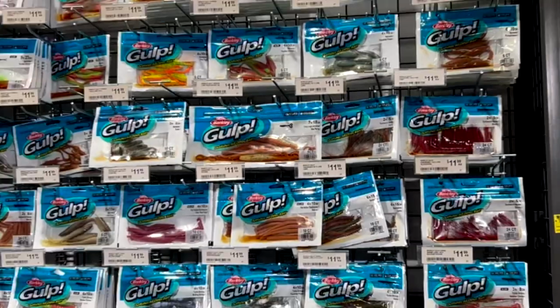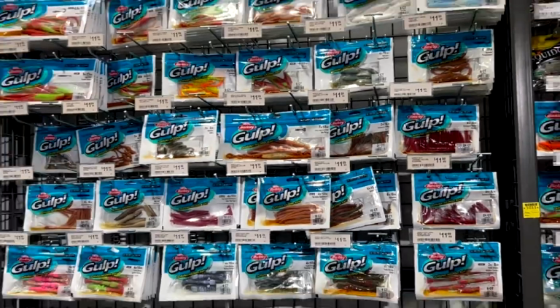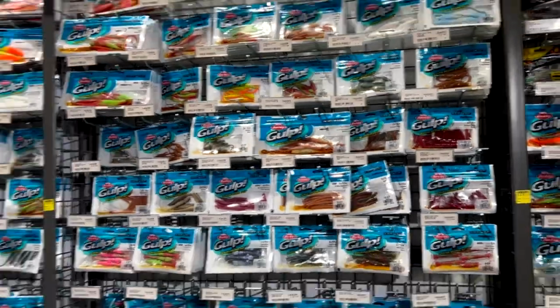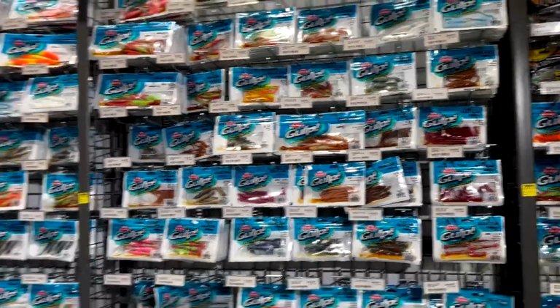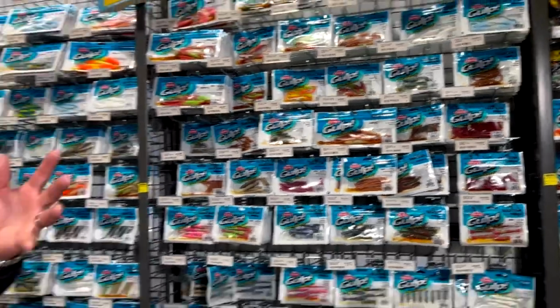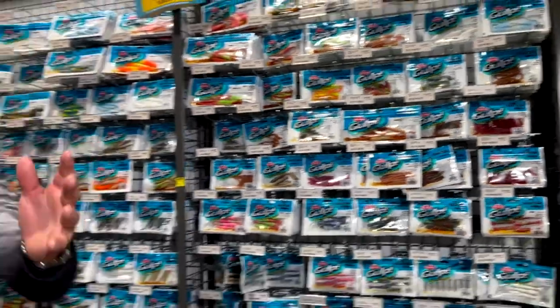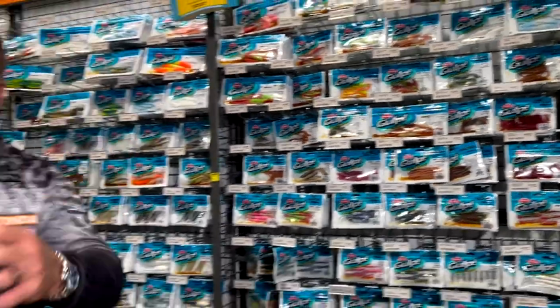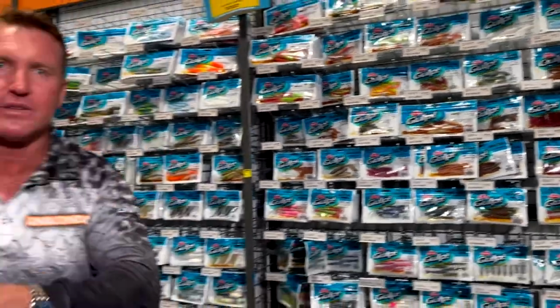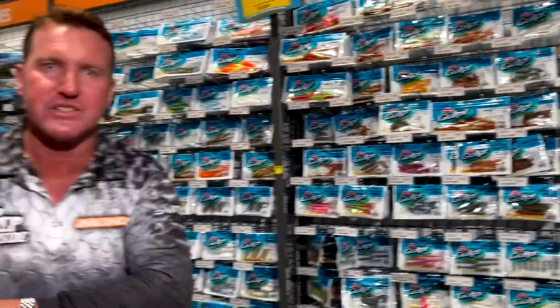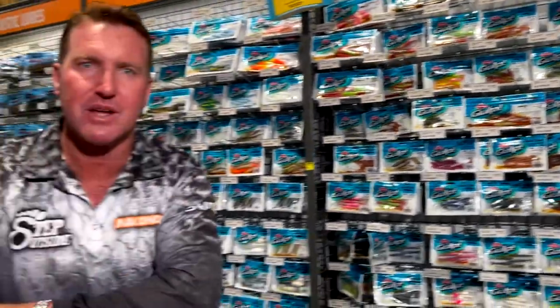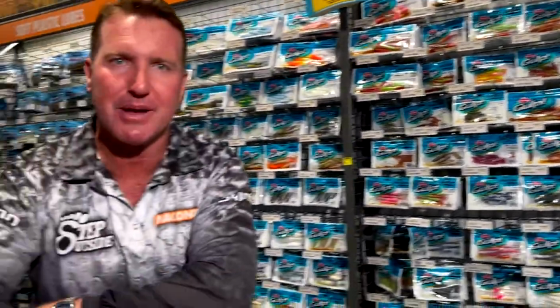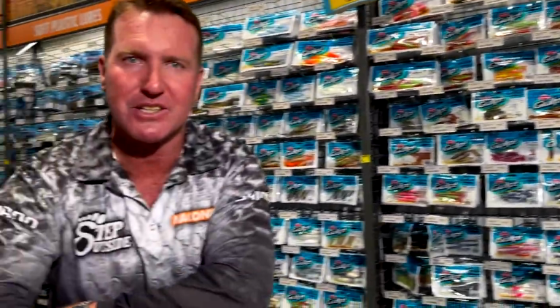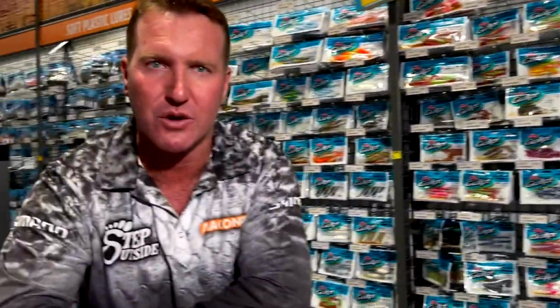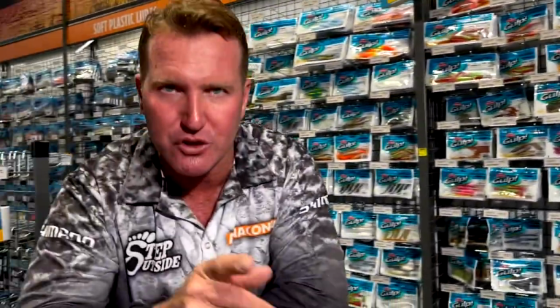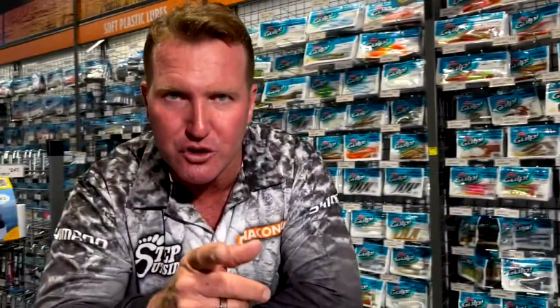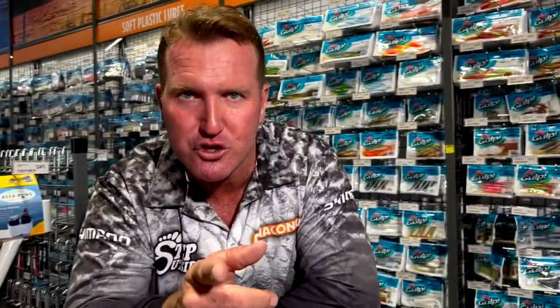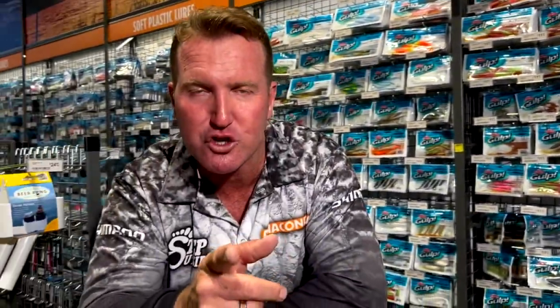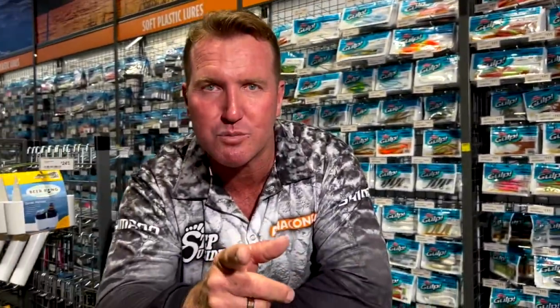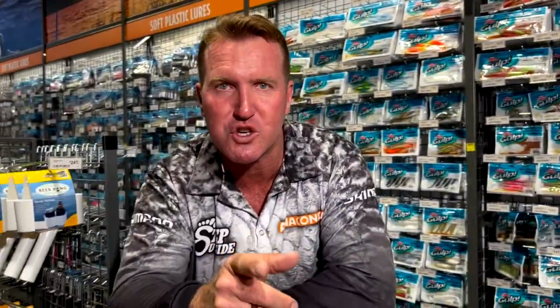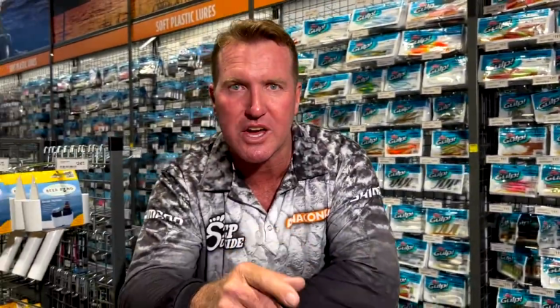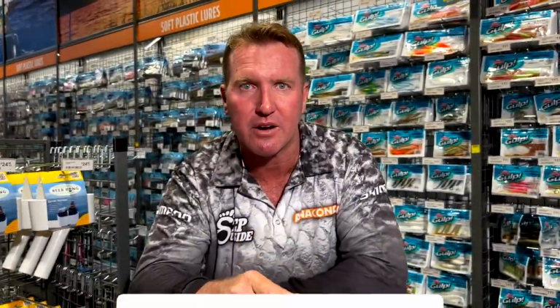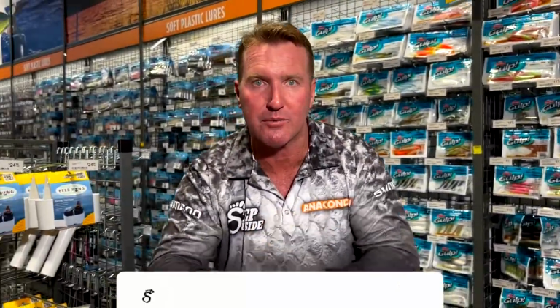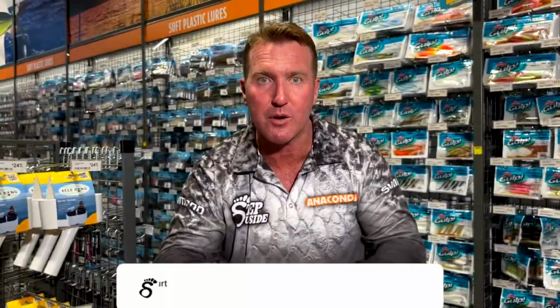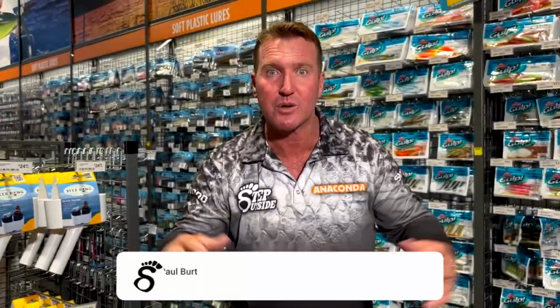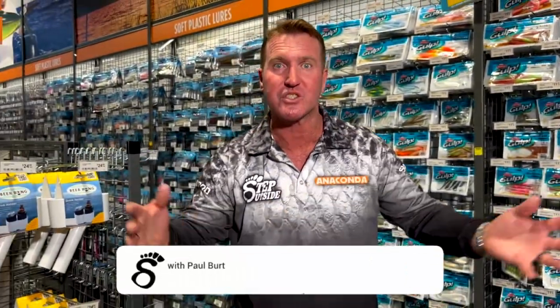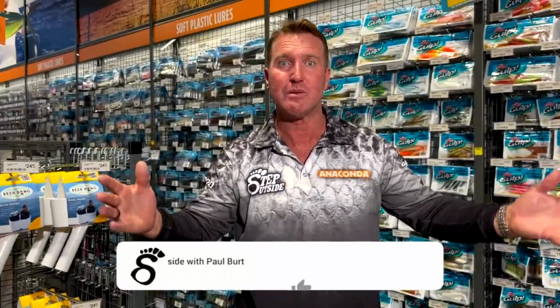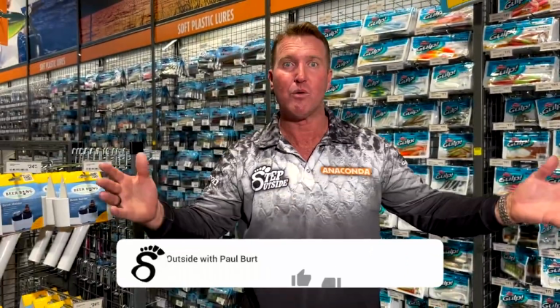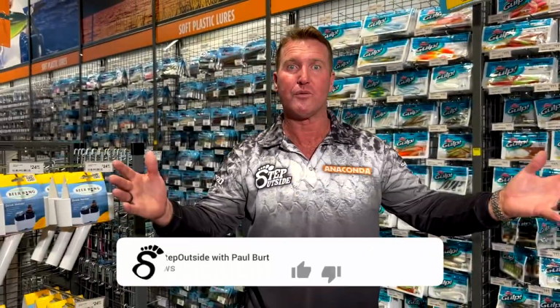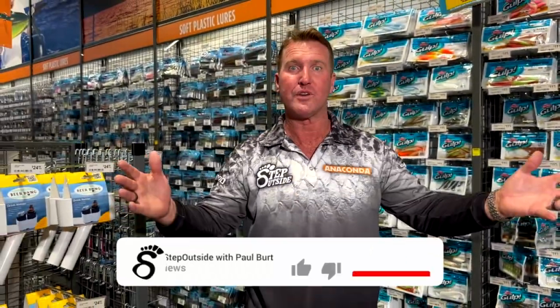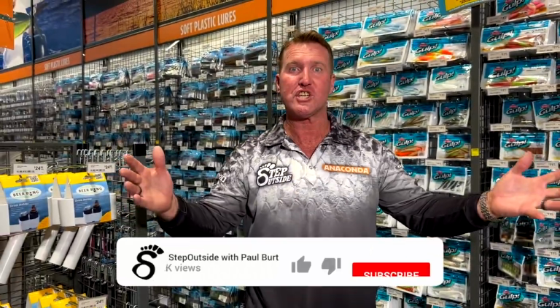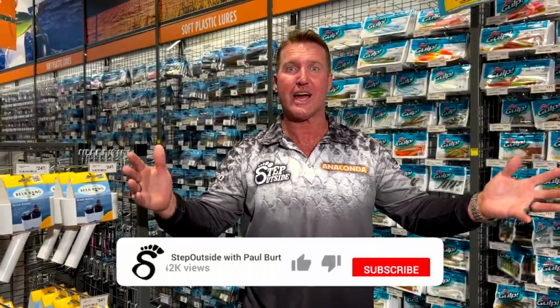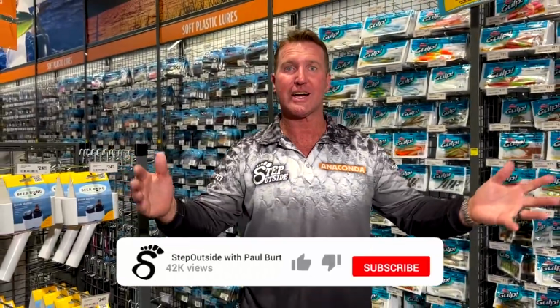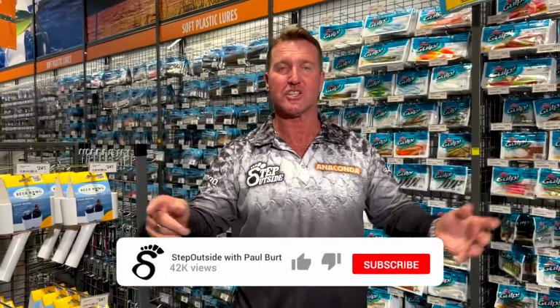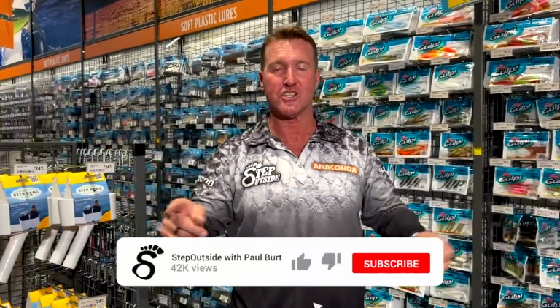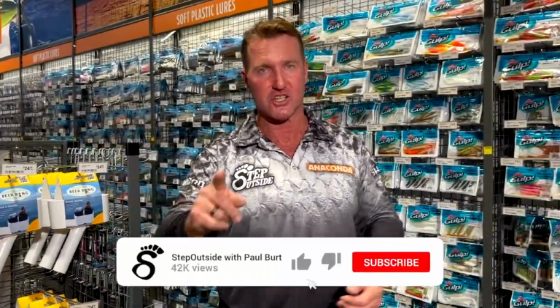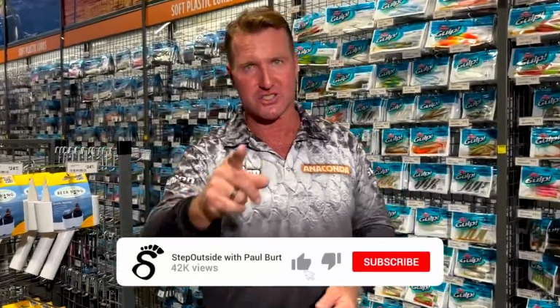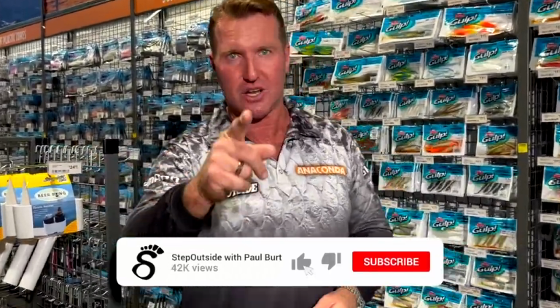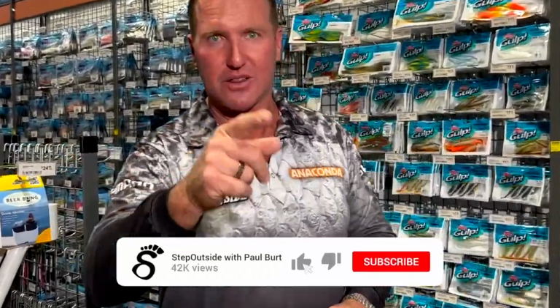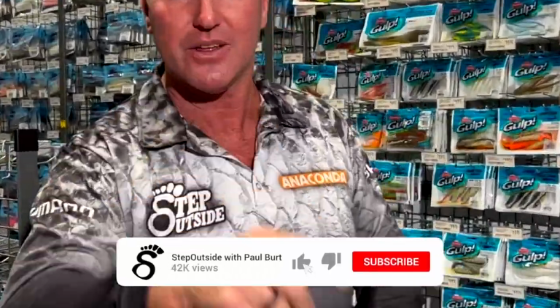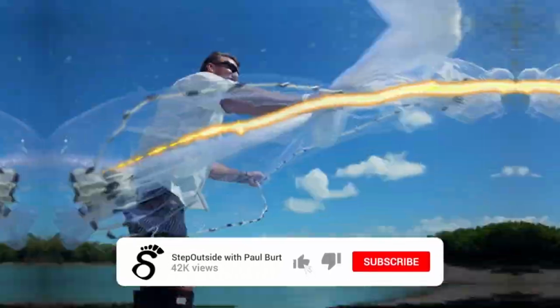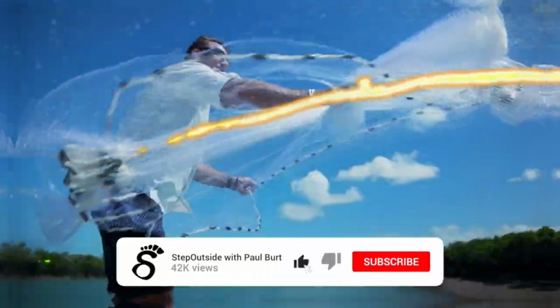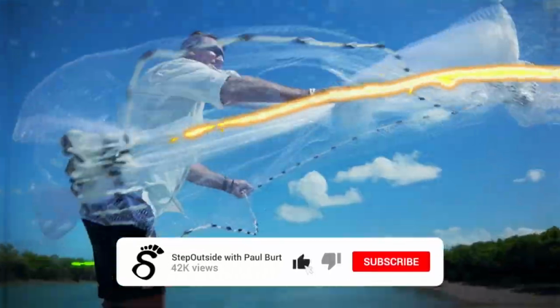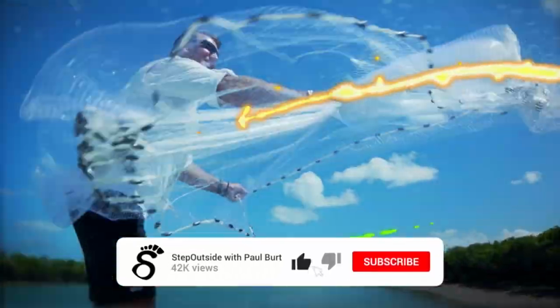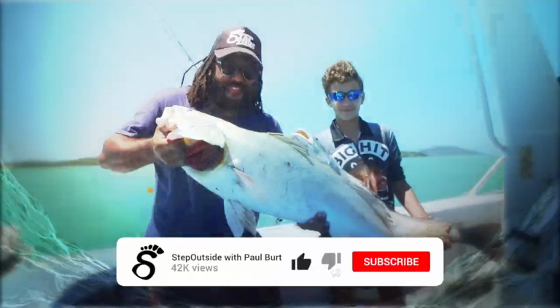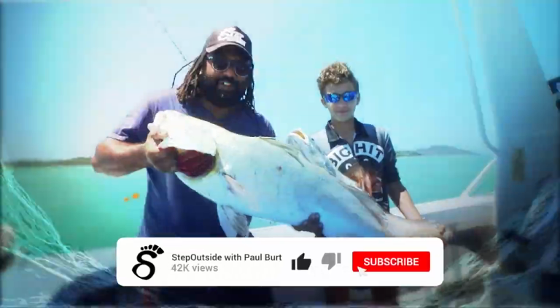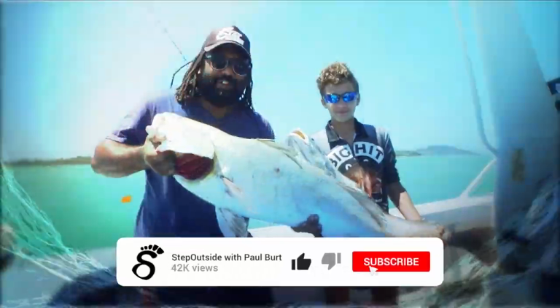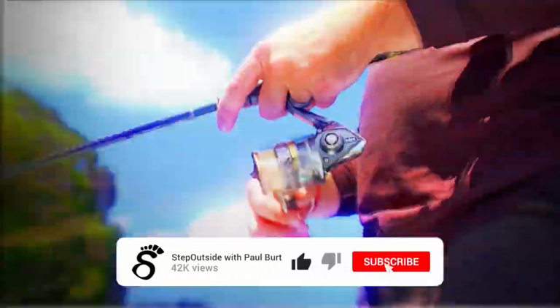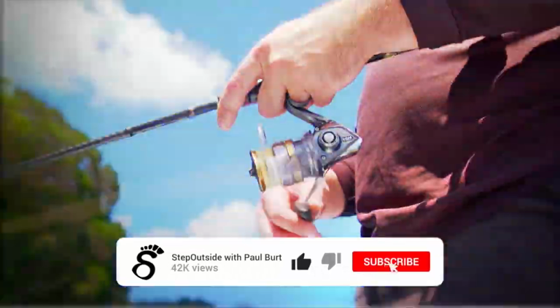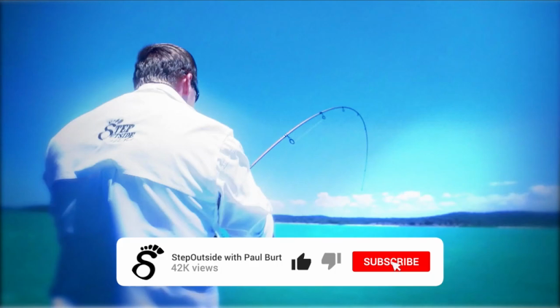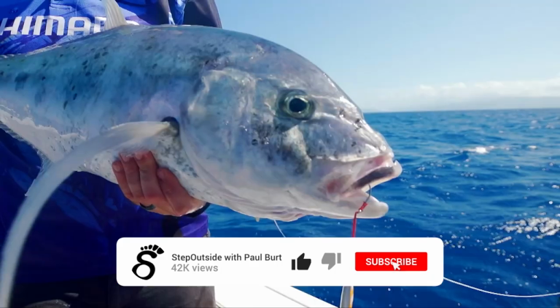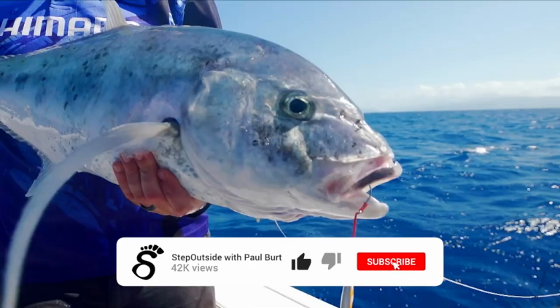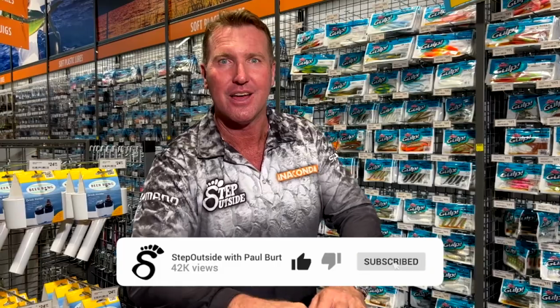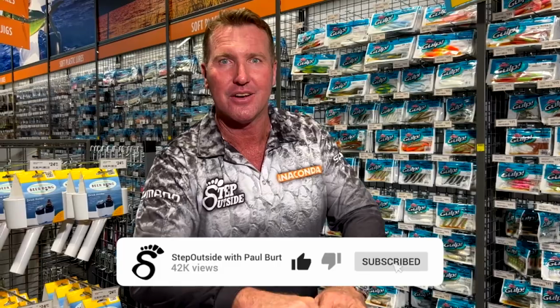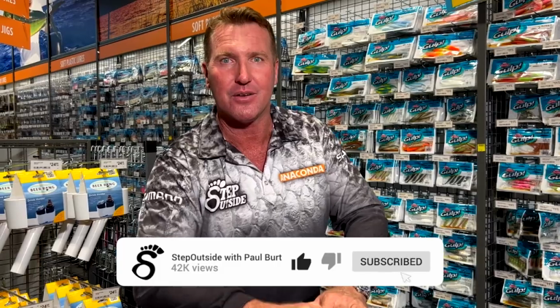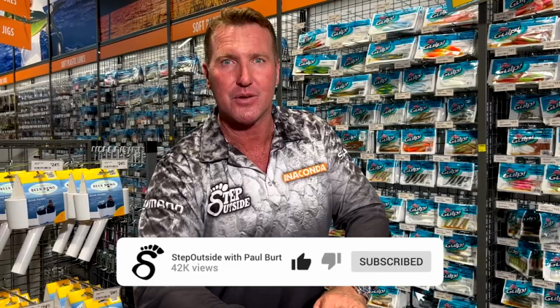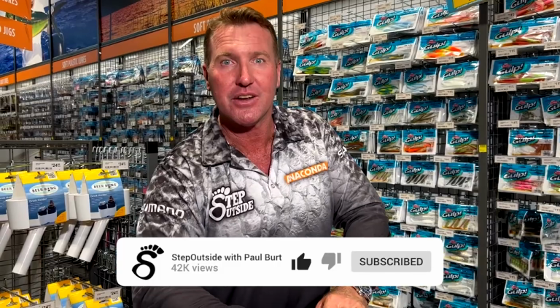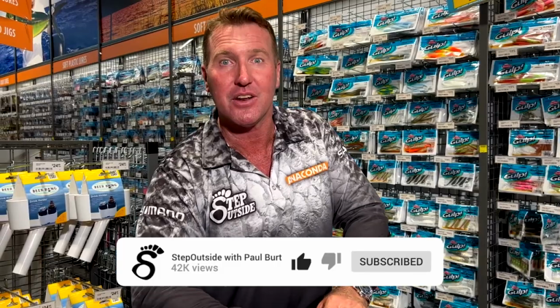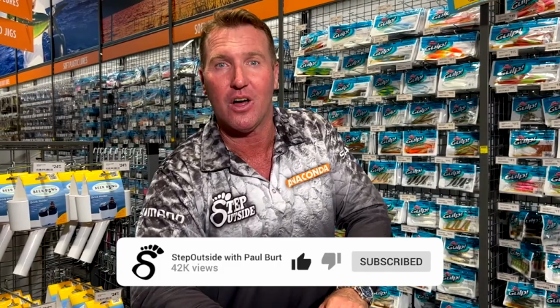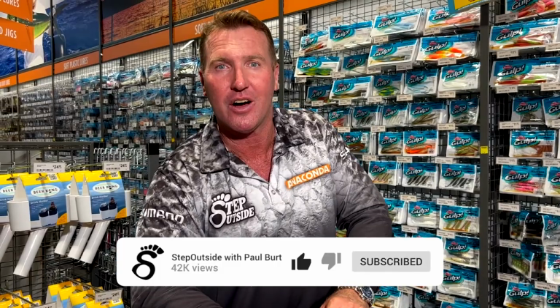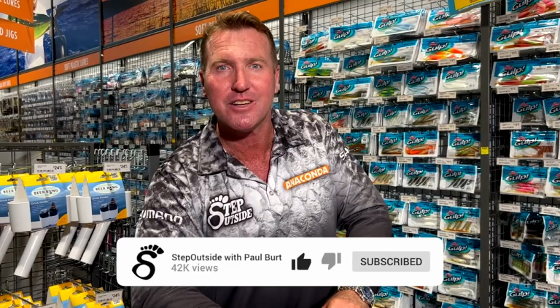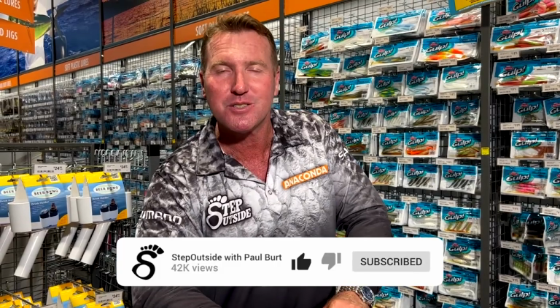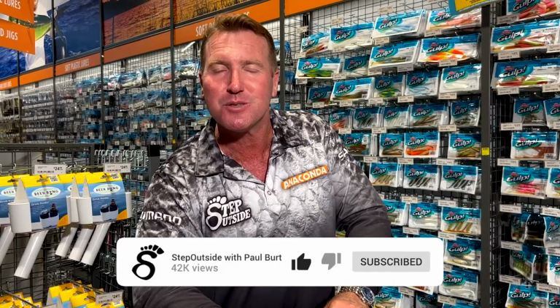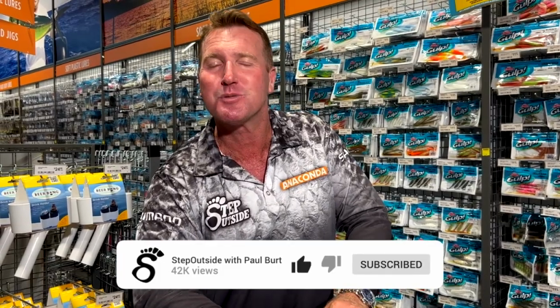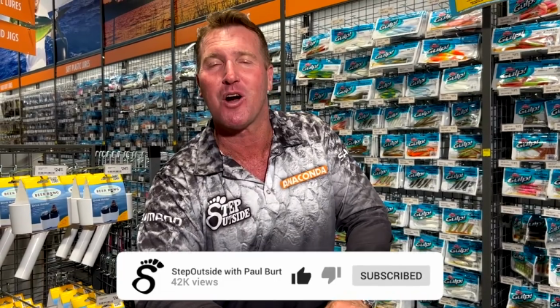Hey team, welcome to the Step Outside YouTube channel. If you want to see more fishing action just like this, don't forget to like and subscribe.